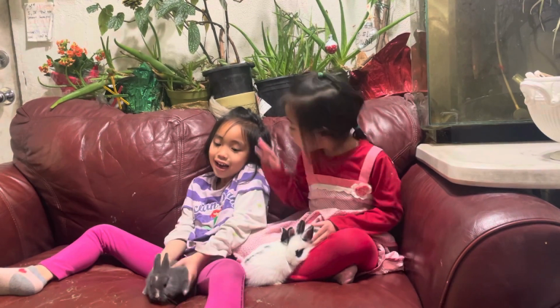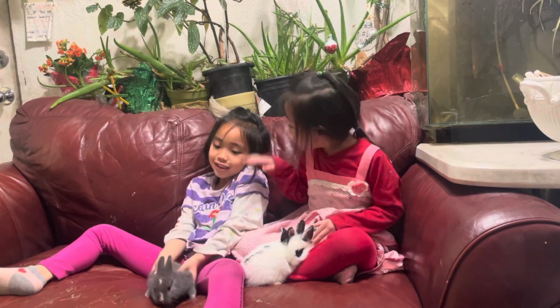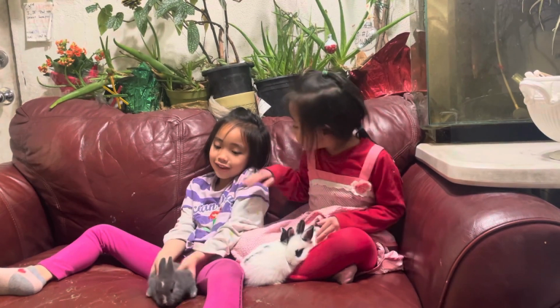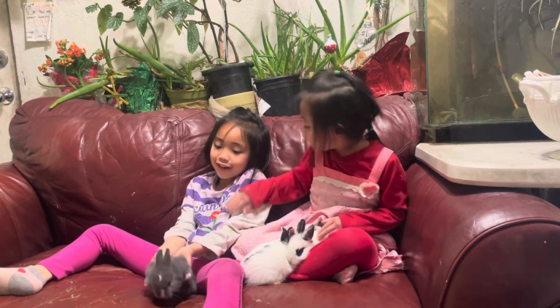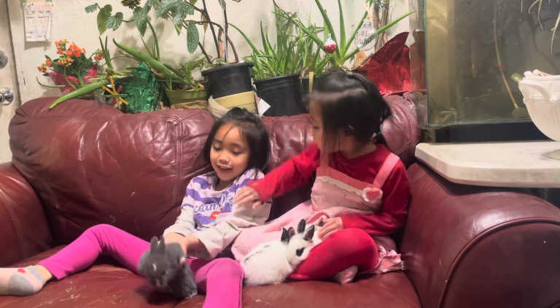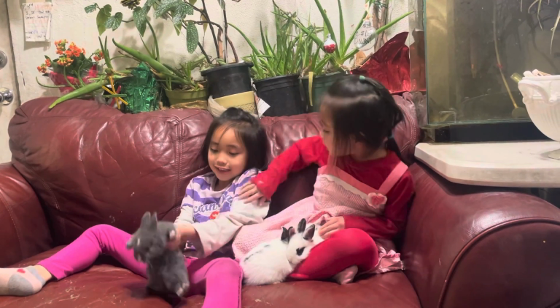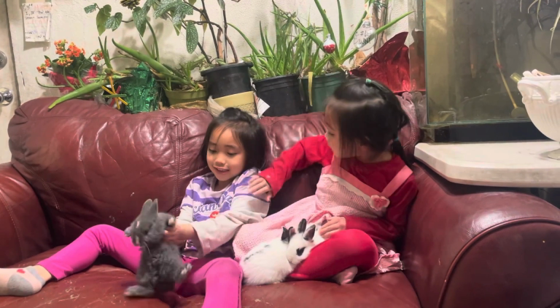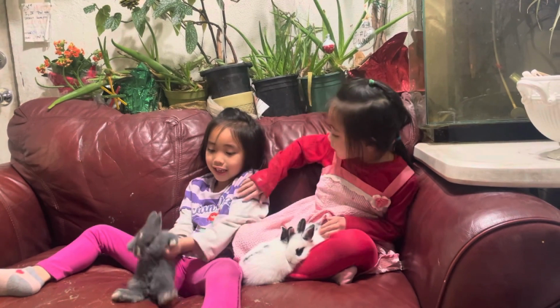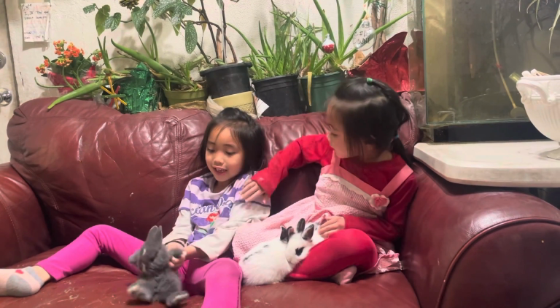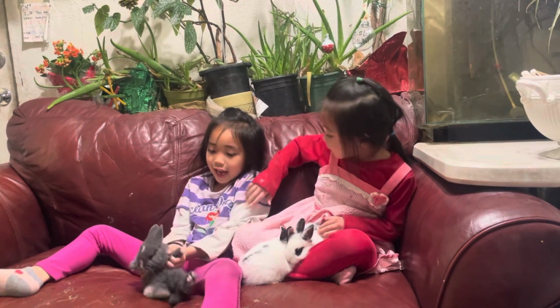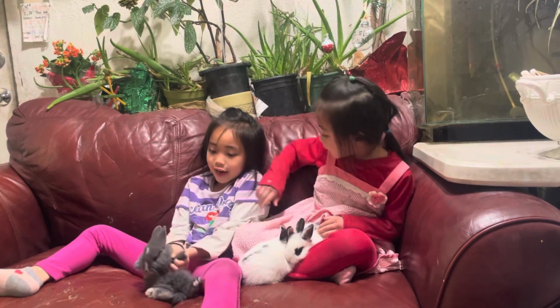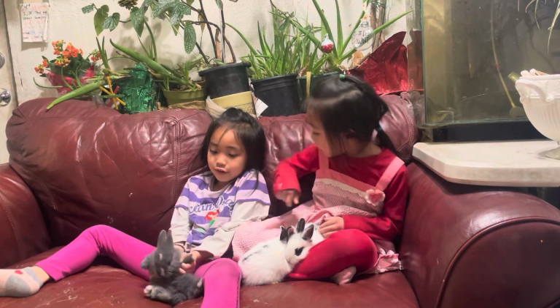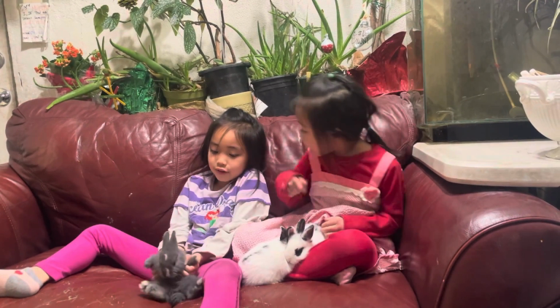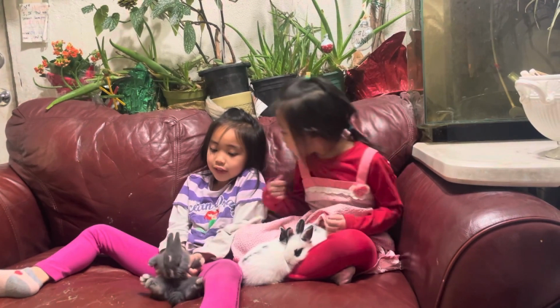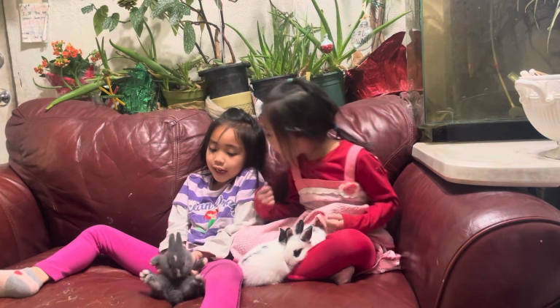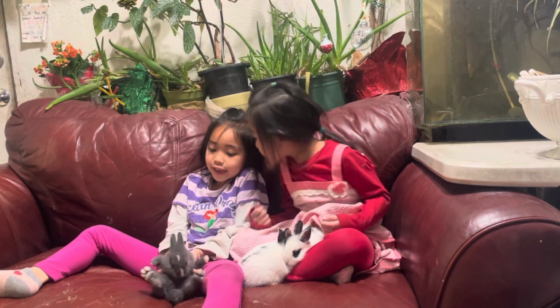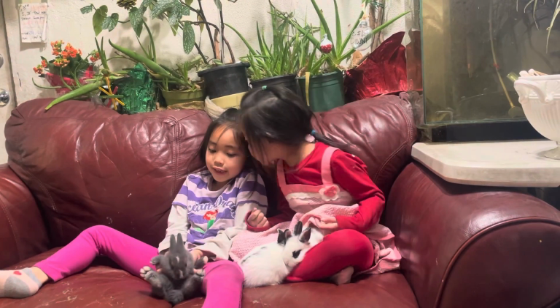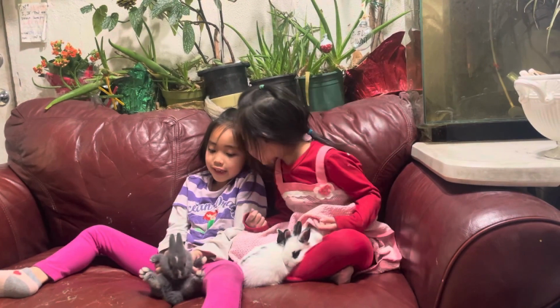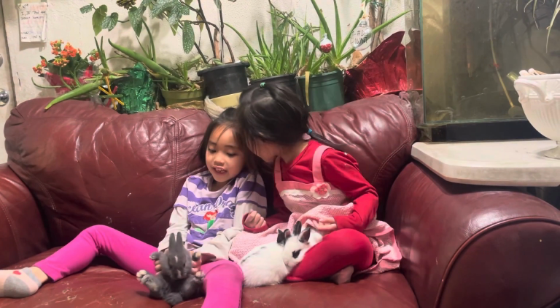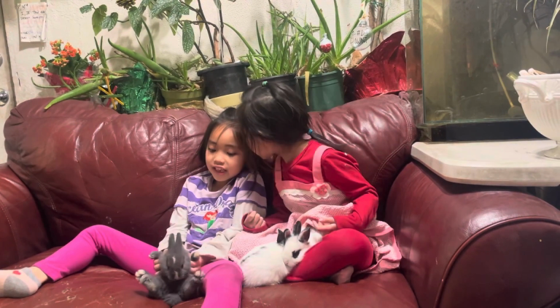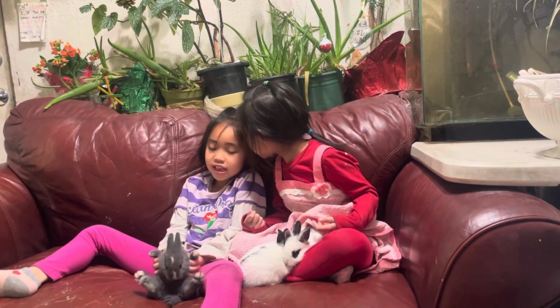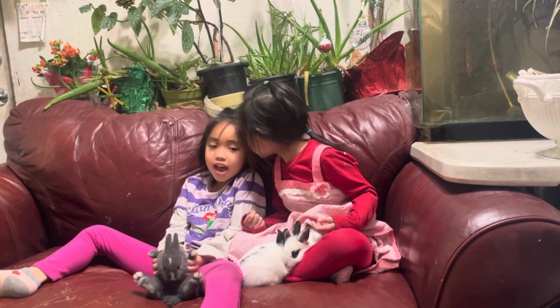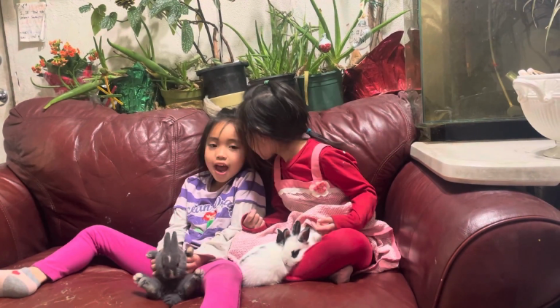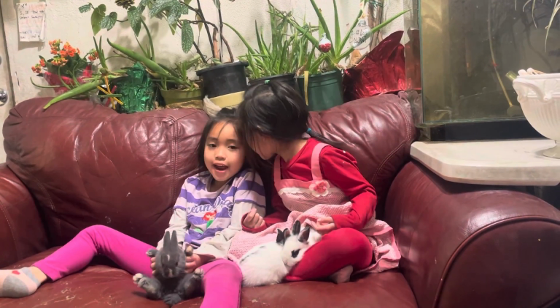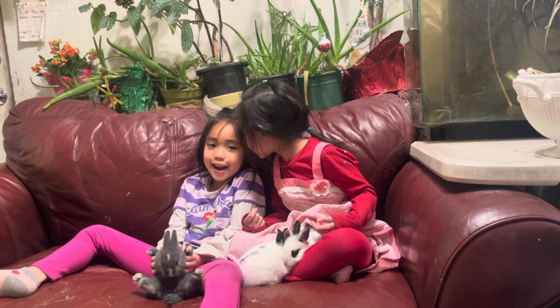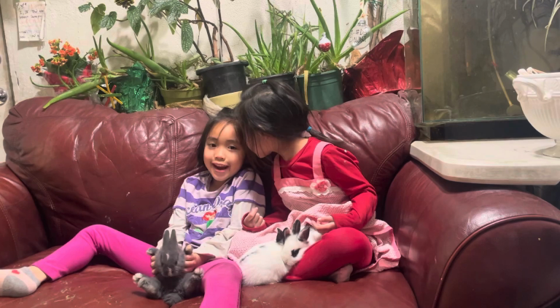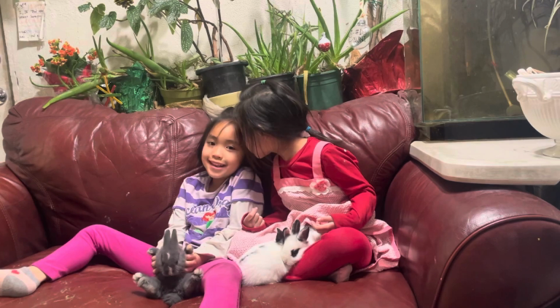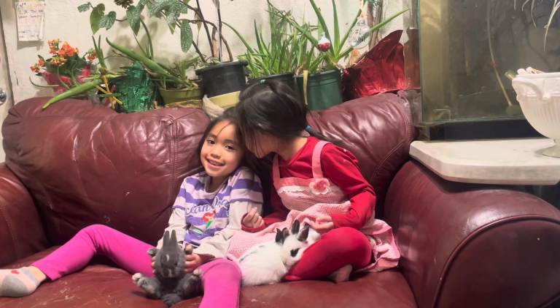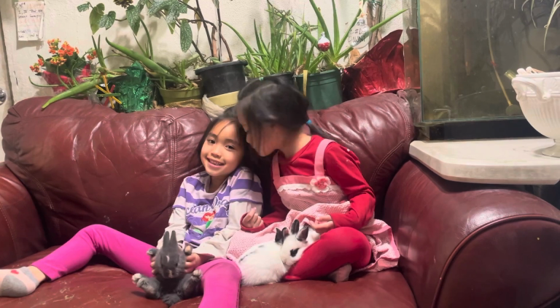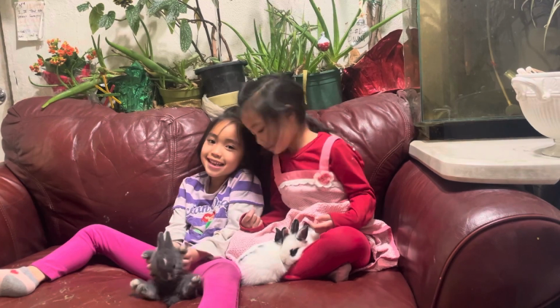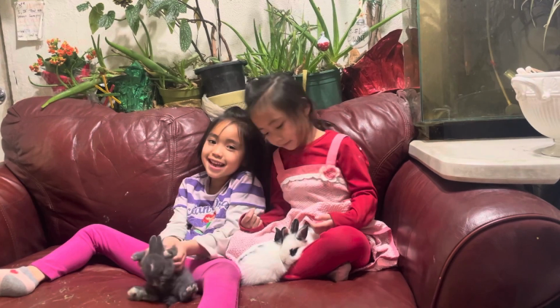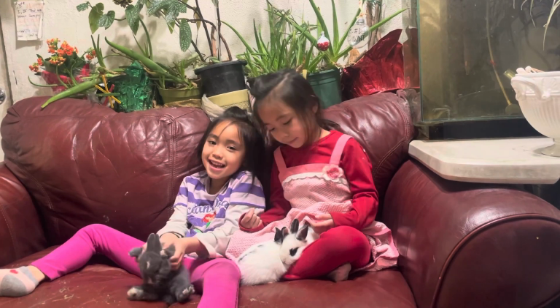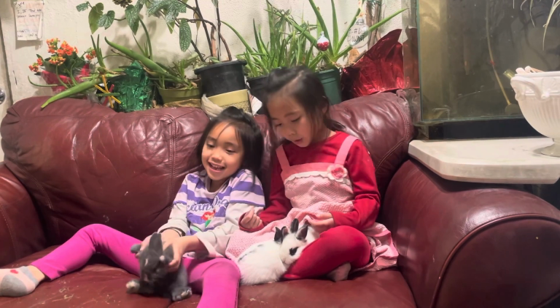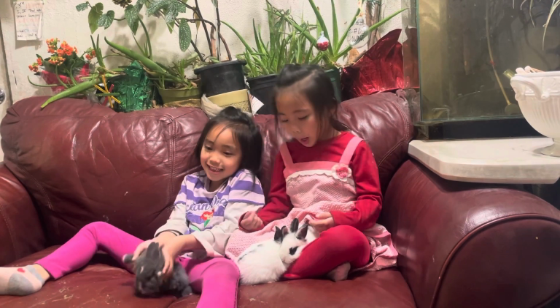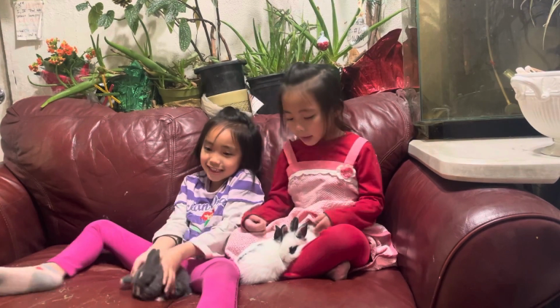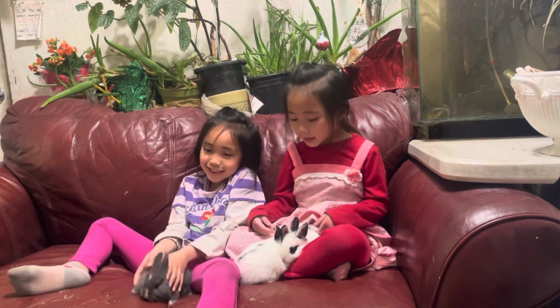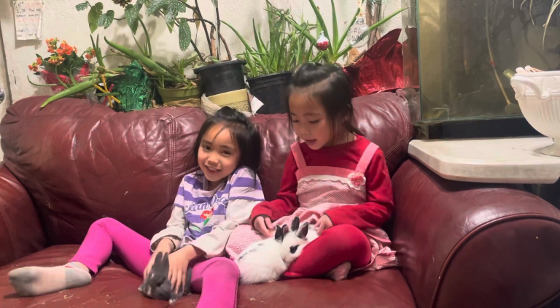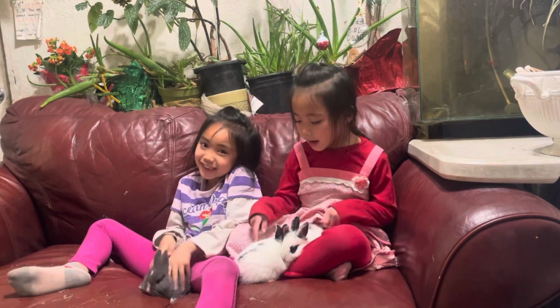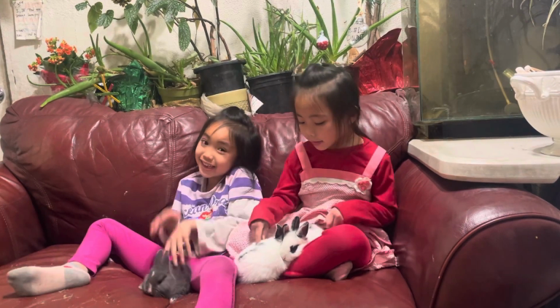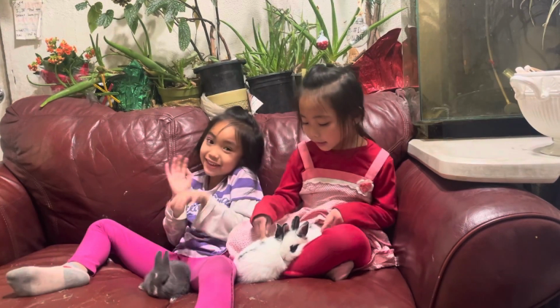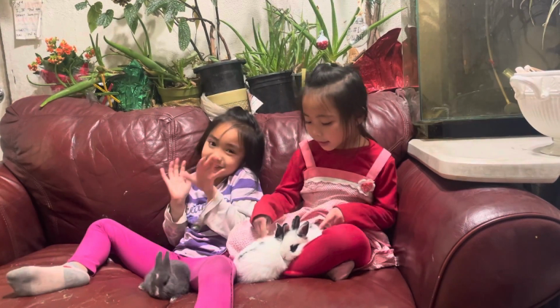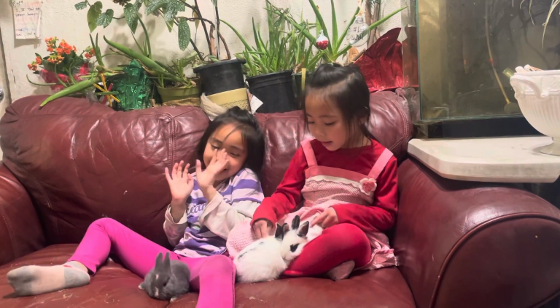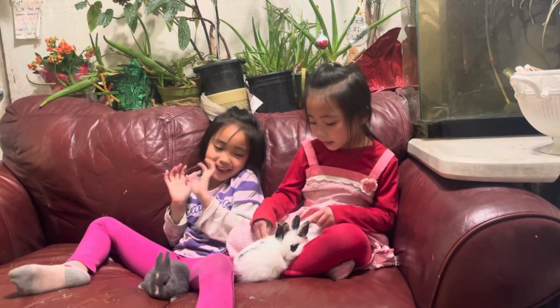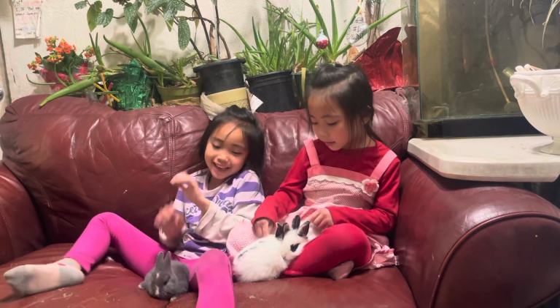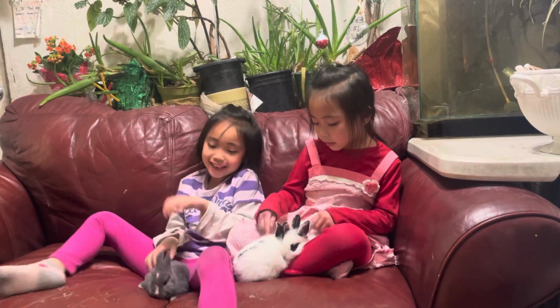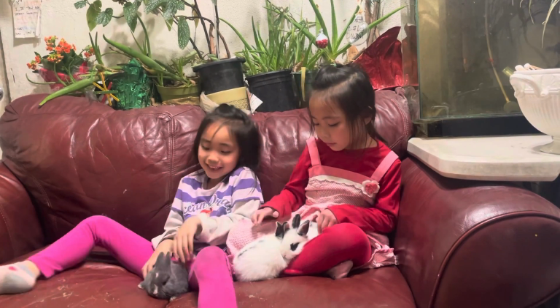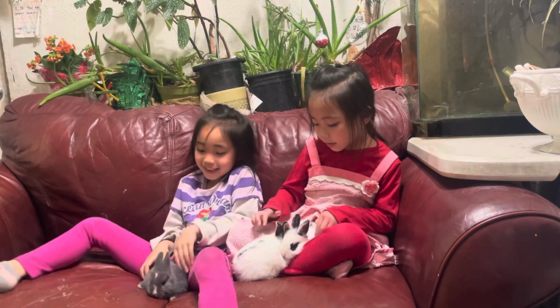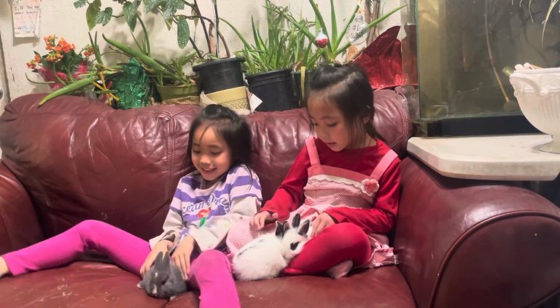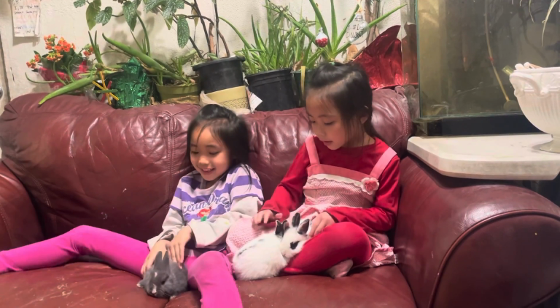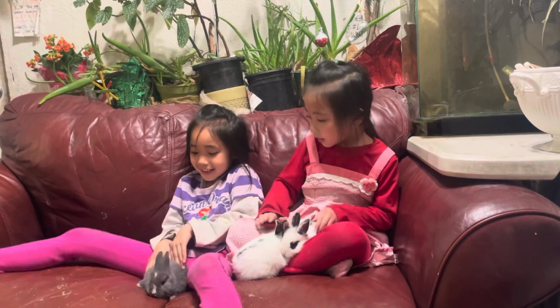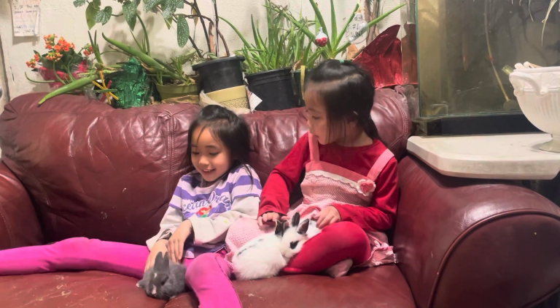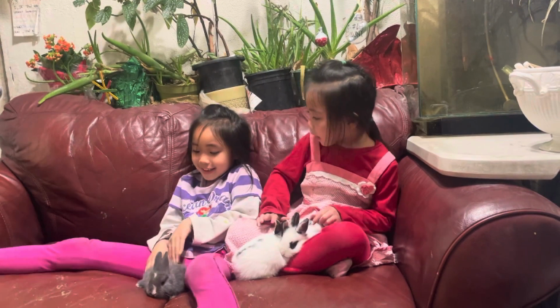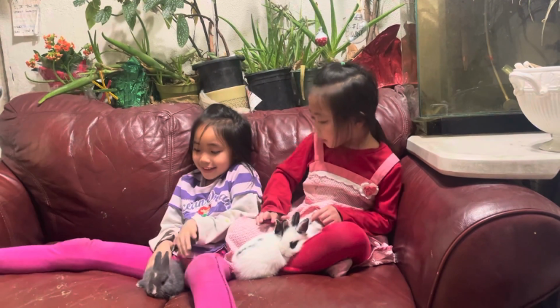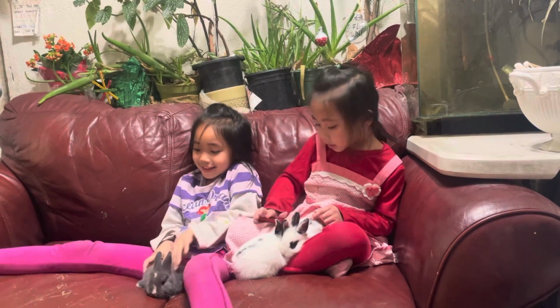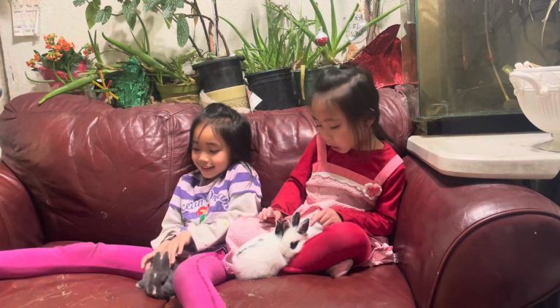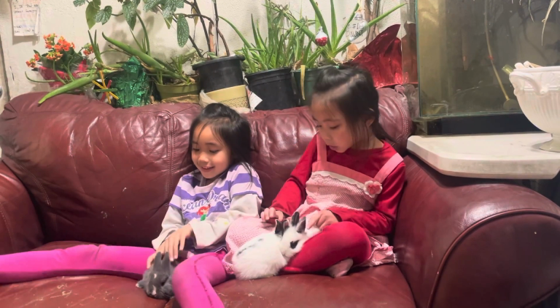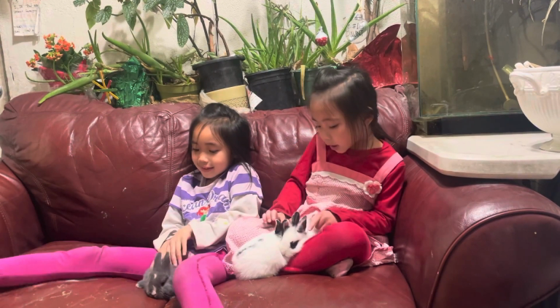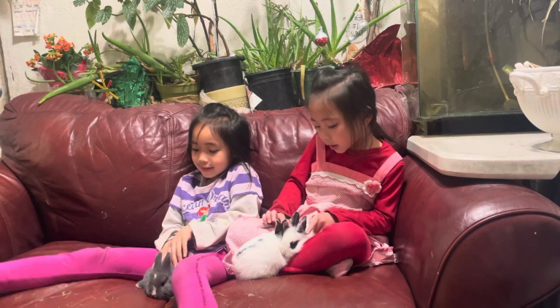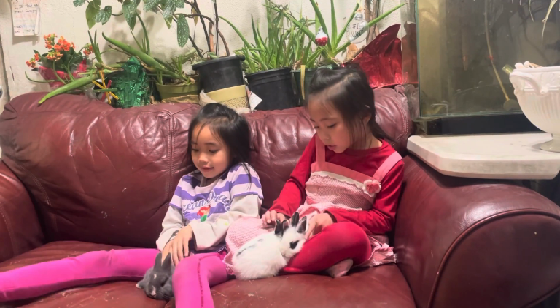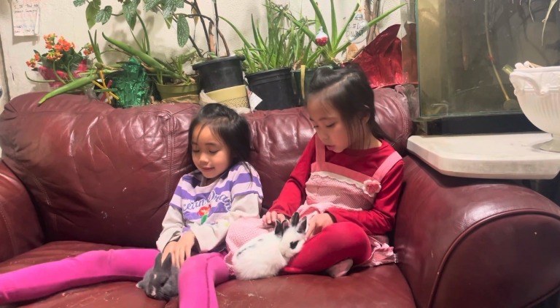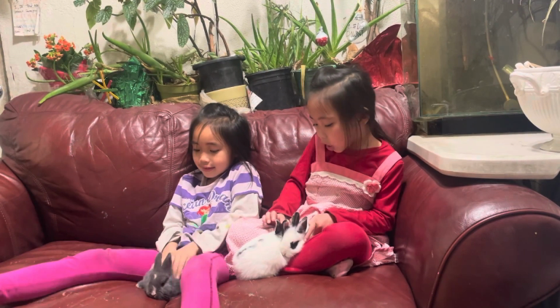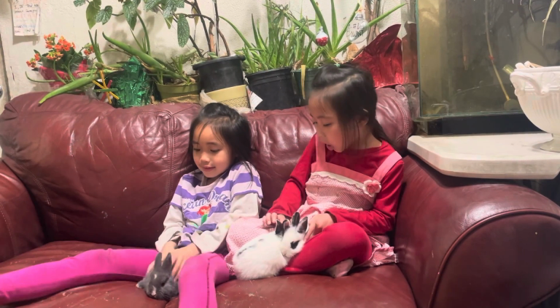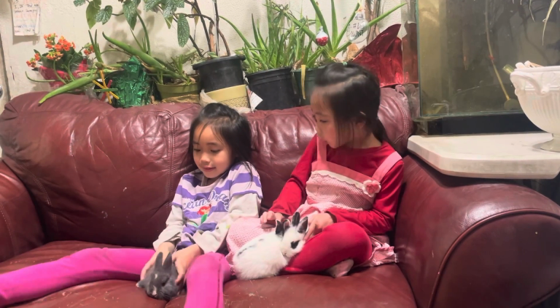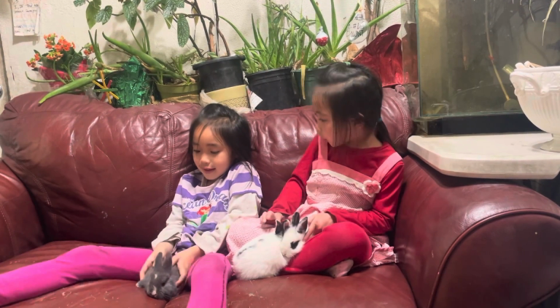So when I sit, I do like this, and then he sits. Look — they are cute. They are touching each other.